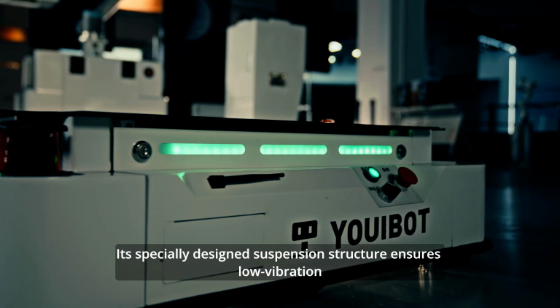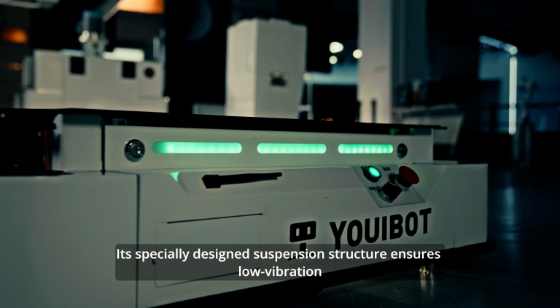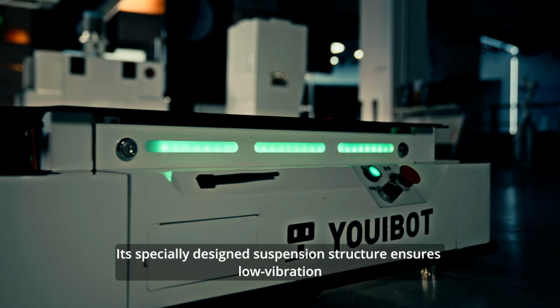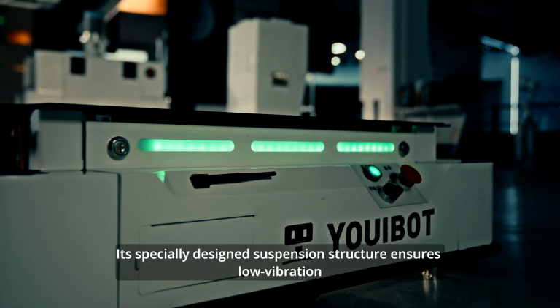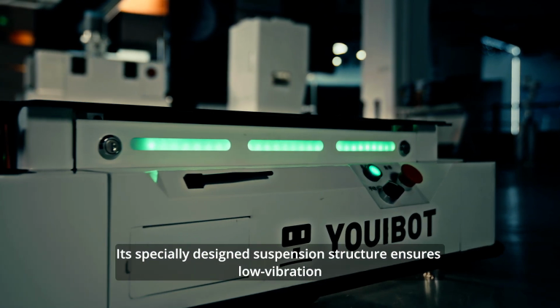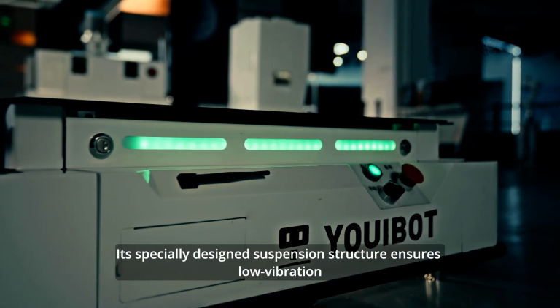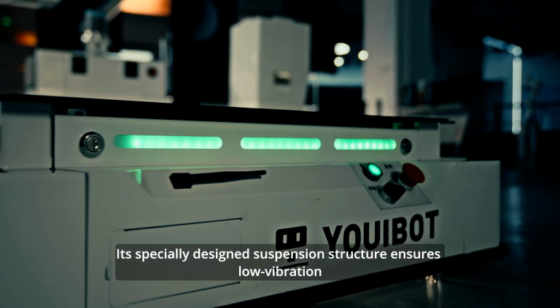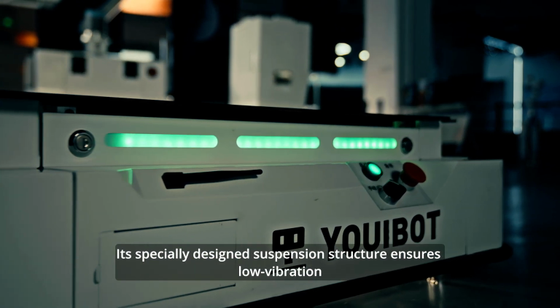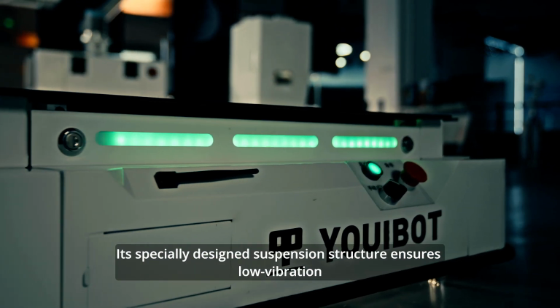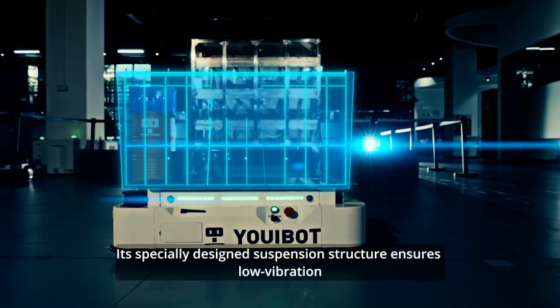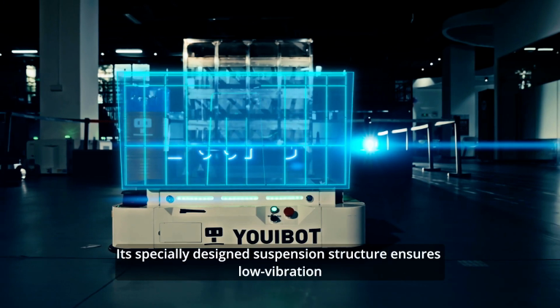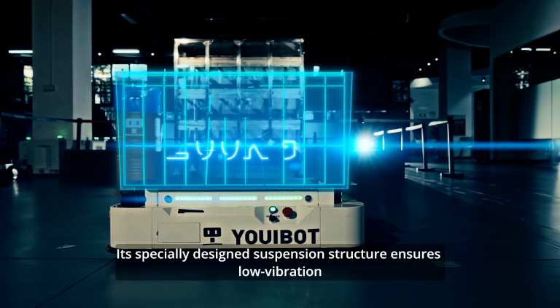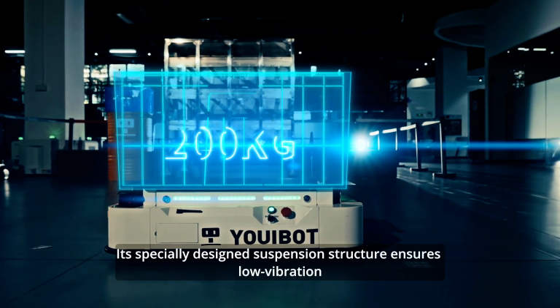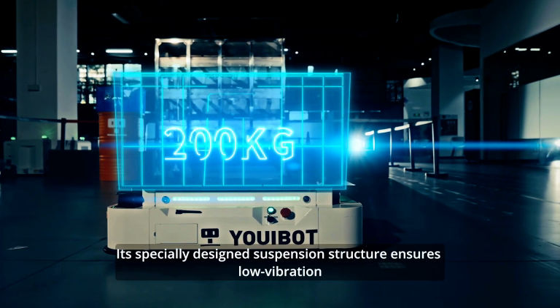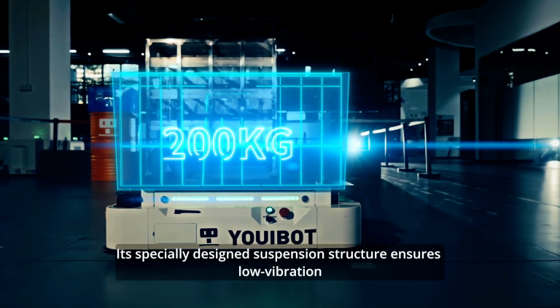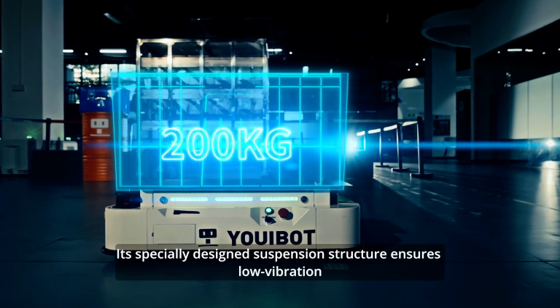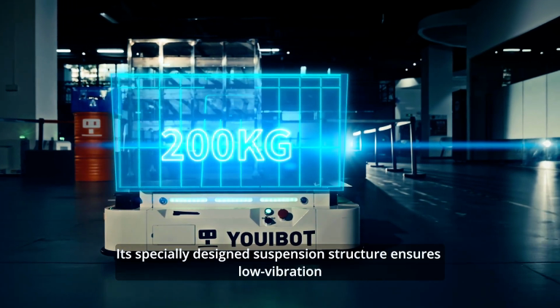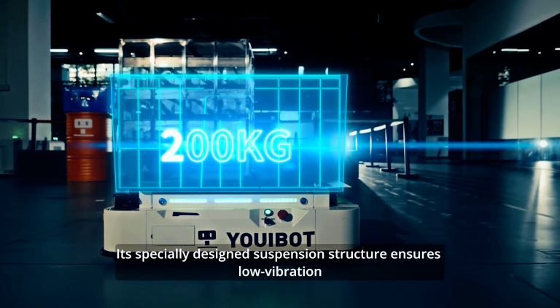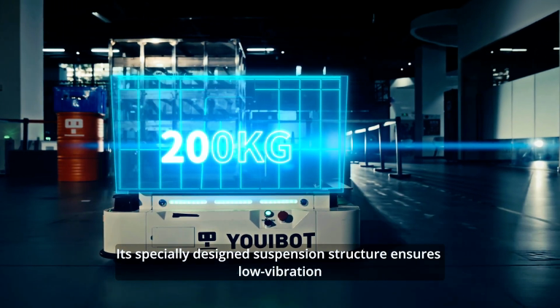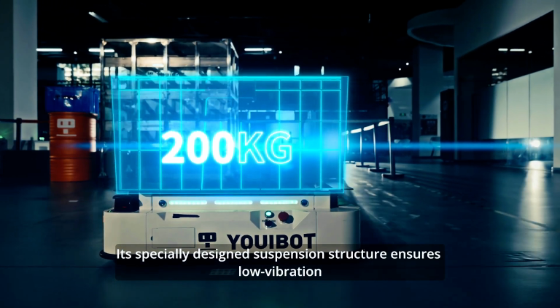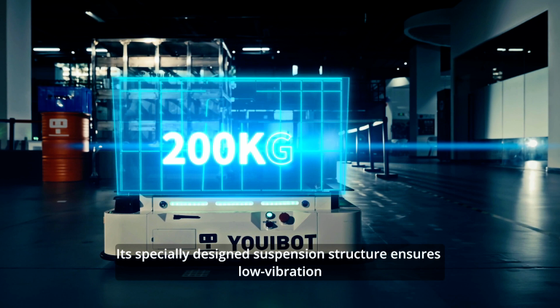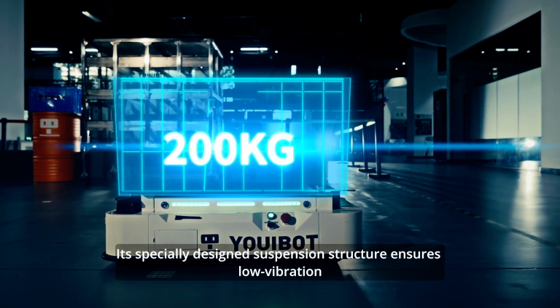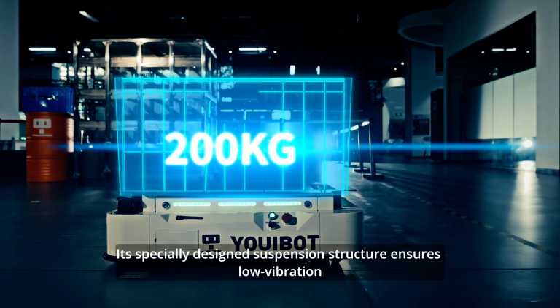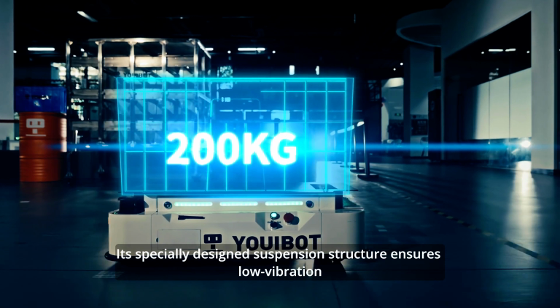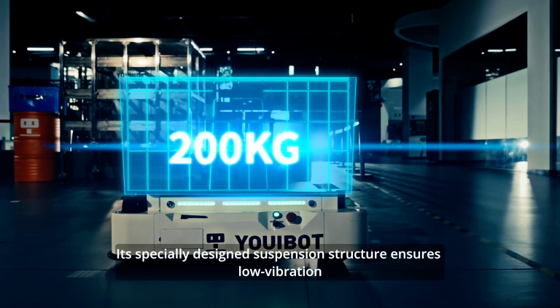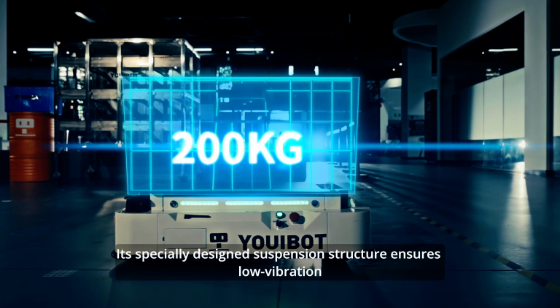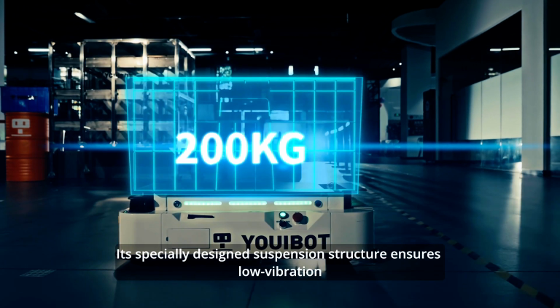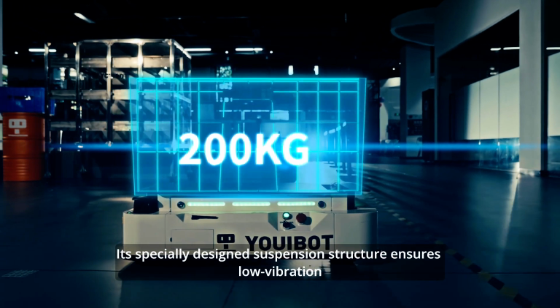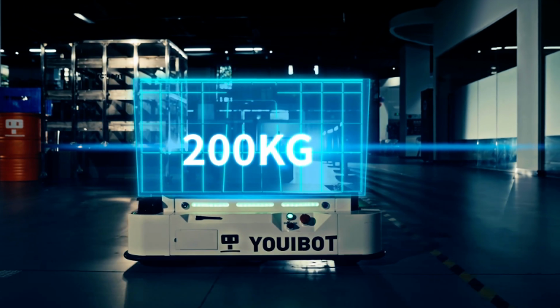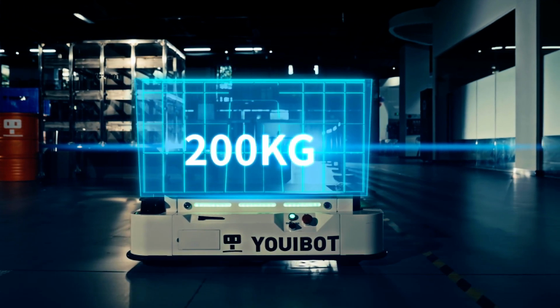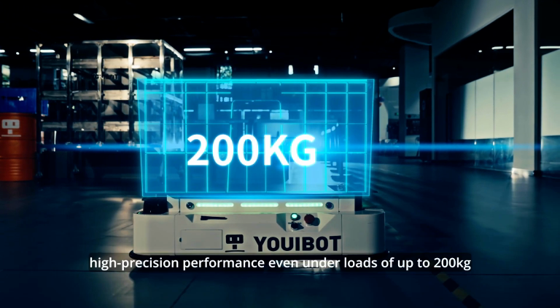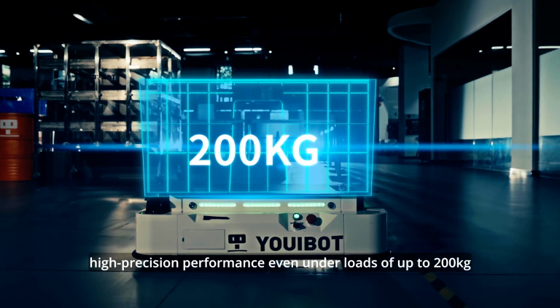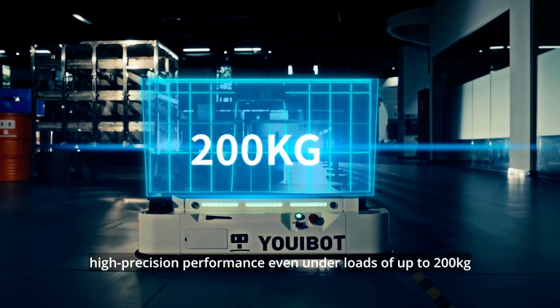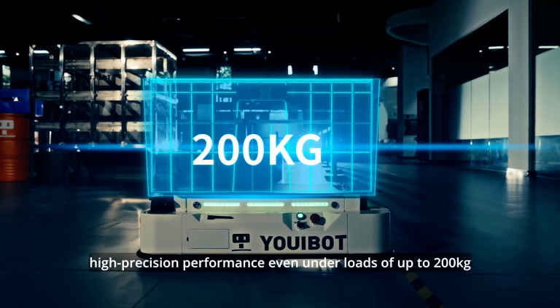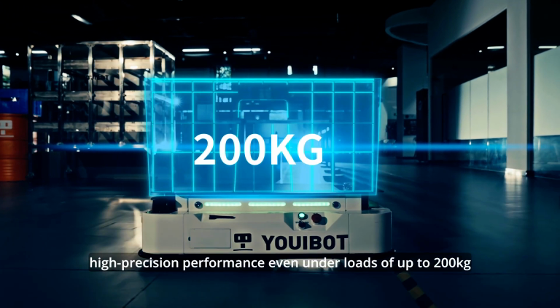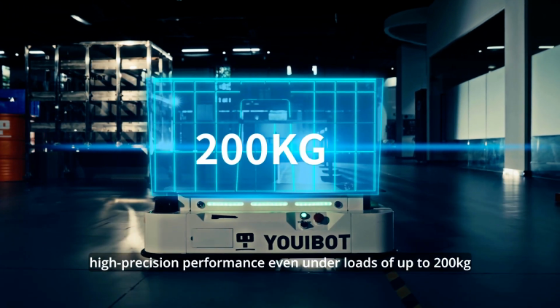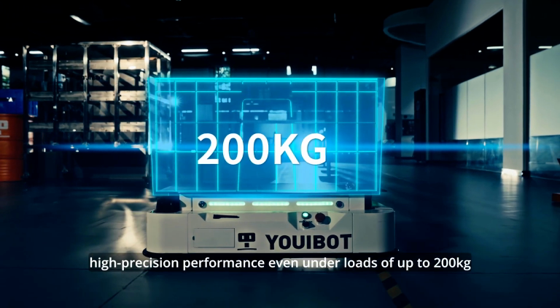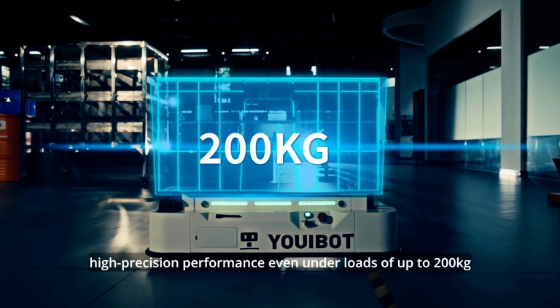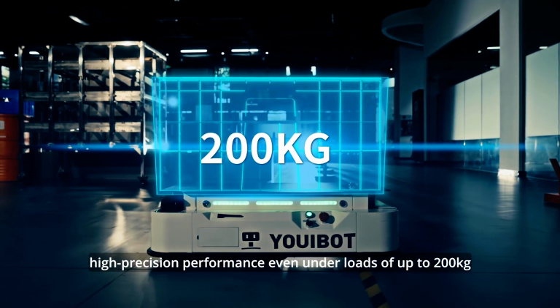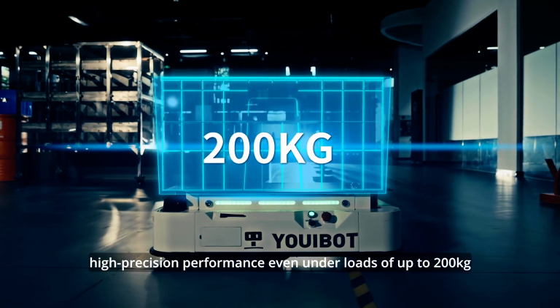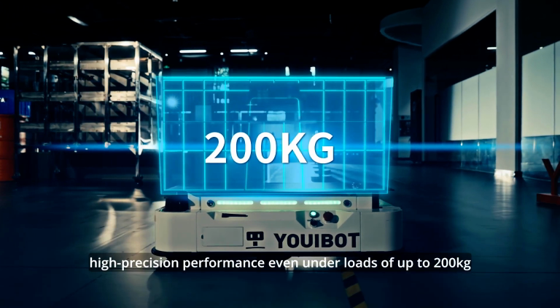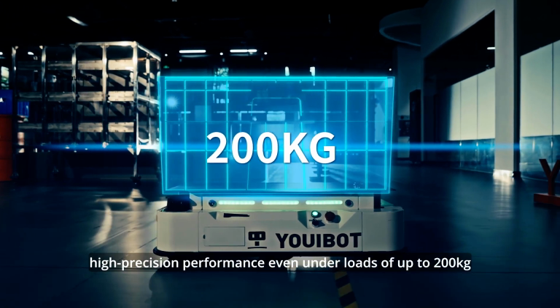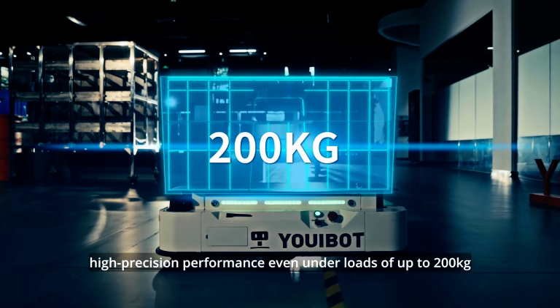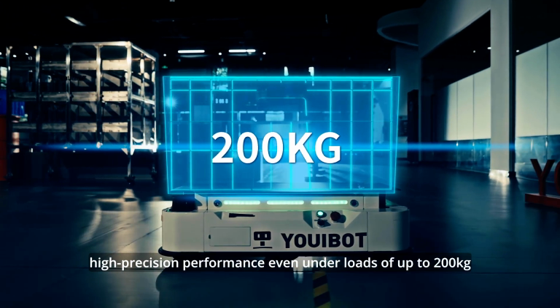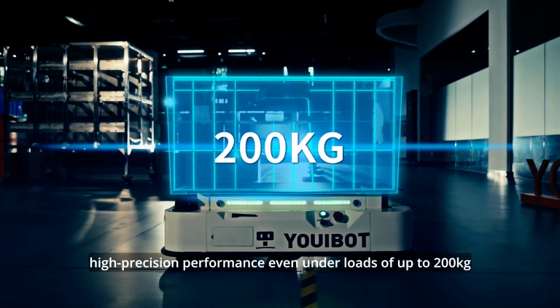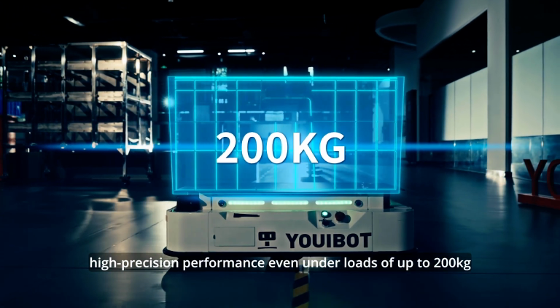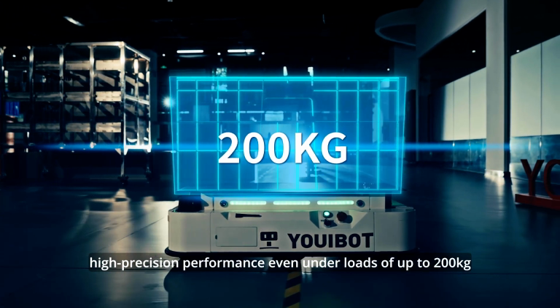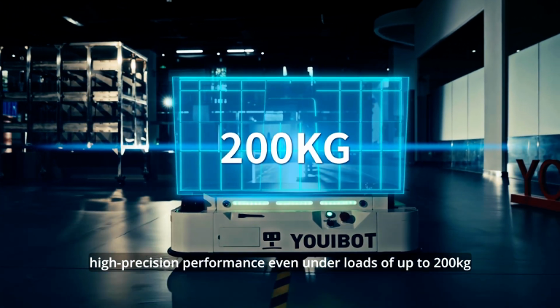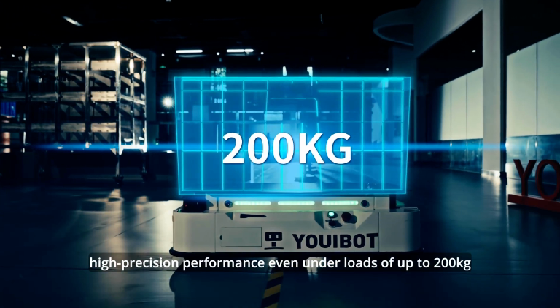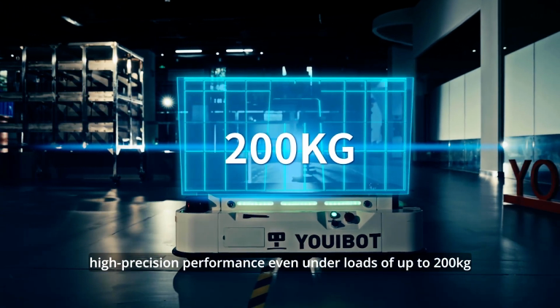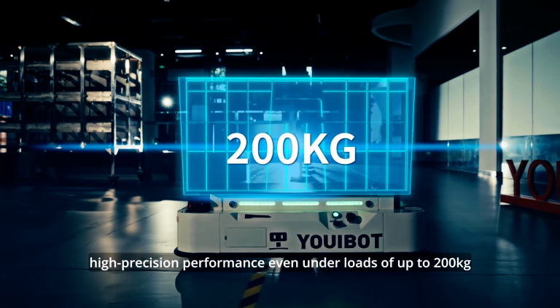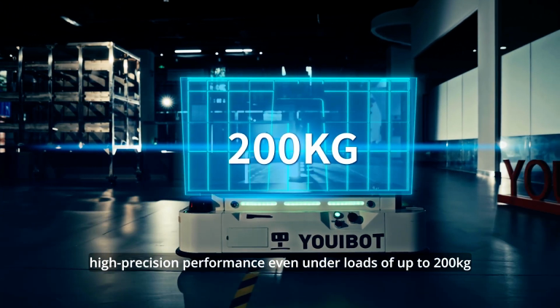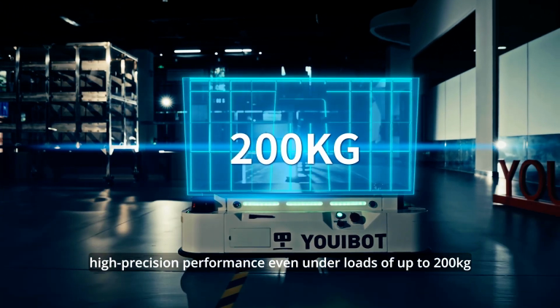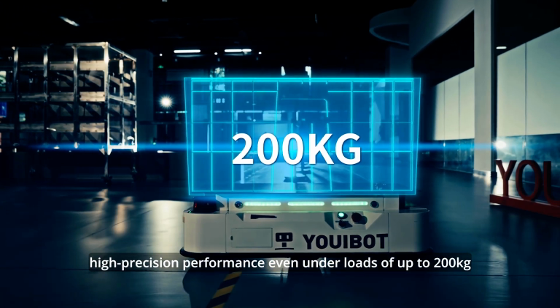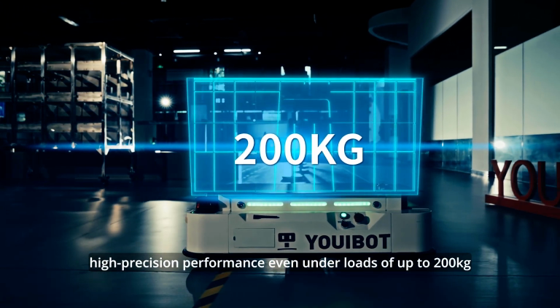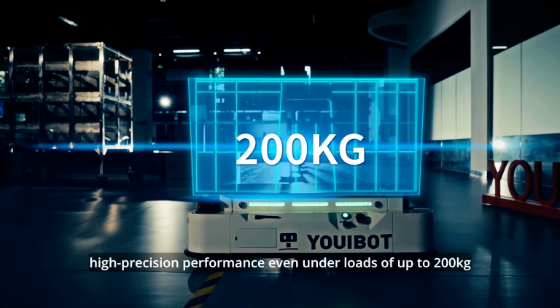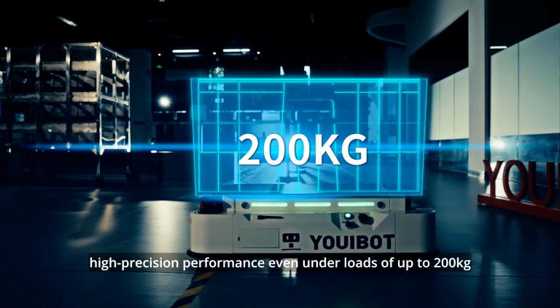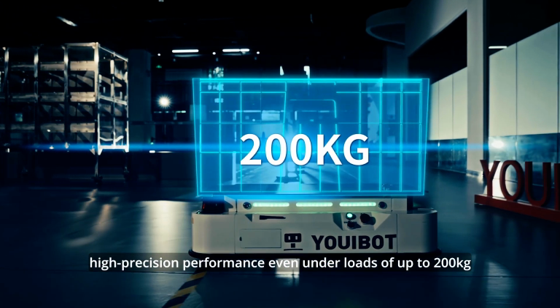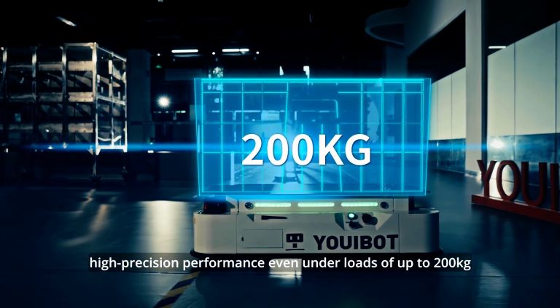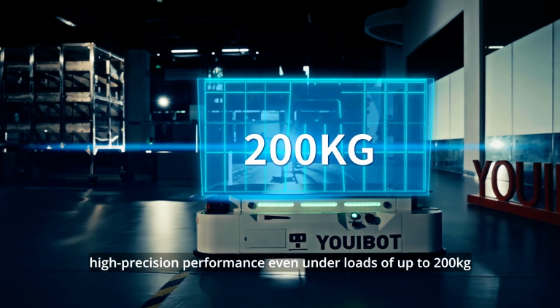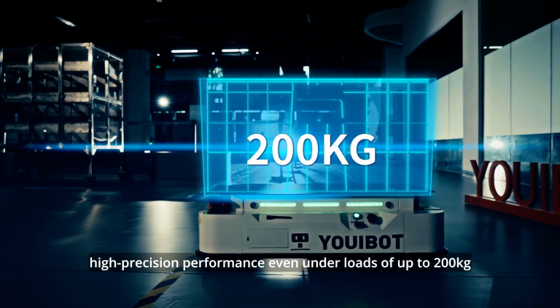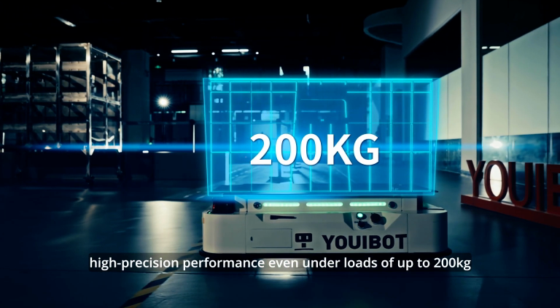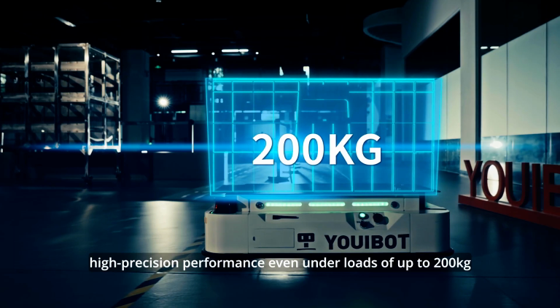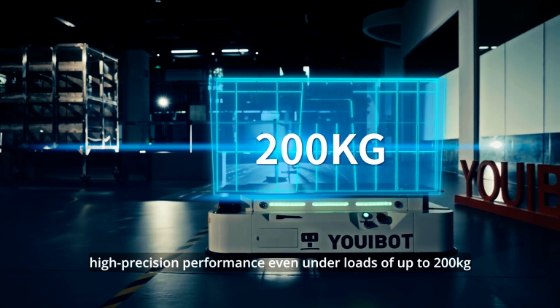Its specially designed suspension structure ensures low vibration and high-precision performance, even under loads of up to 200 kg.